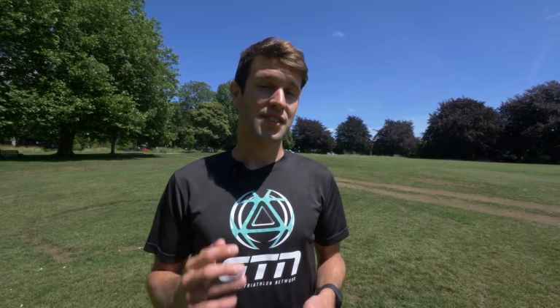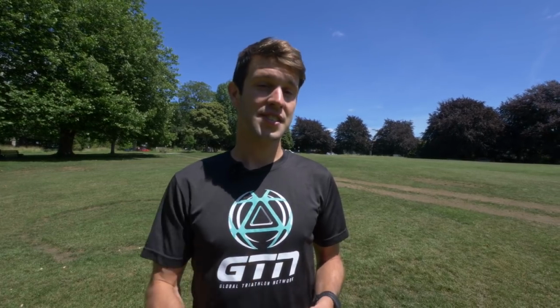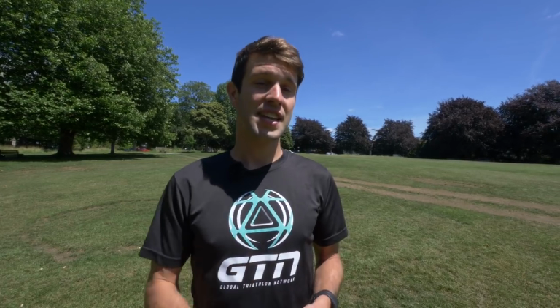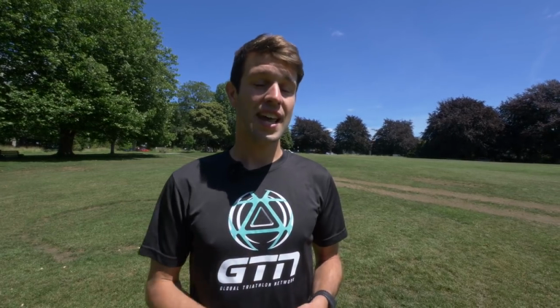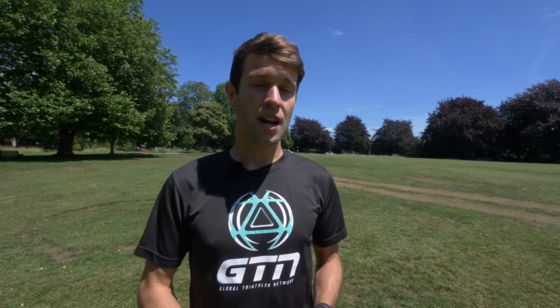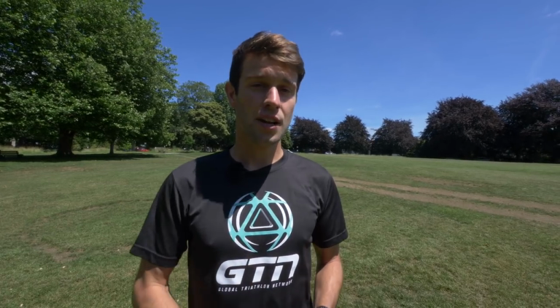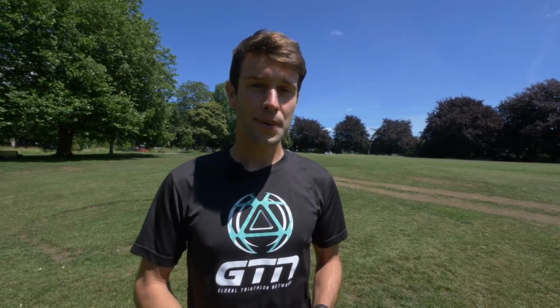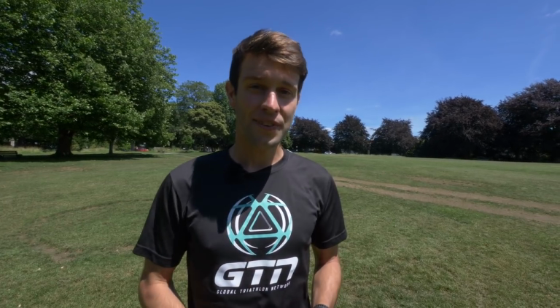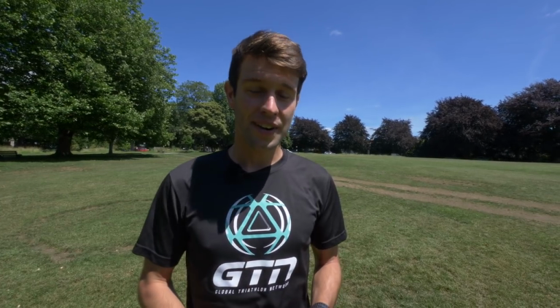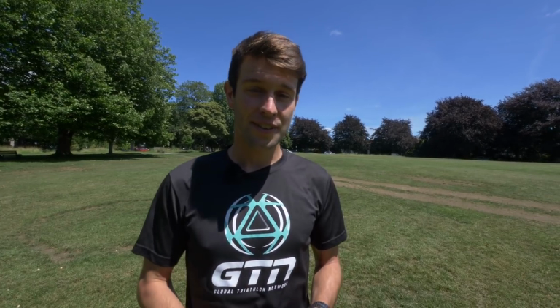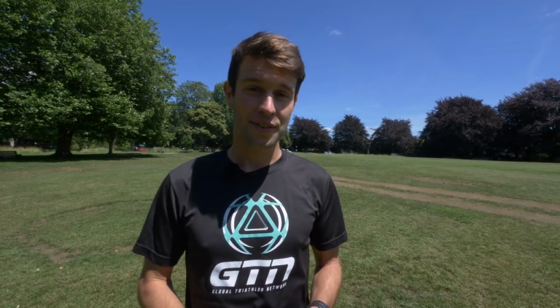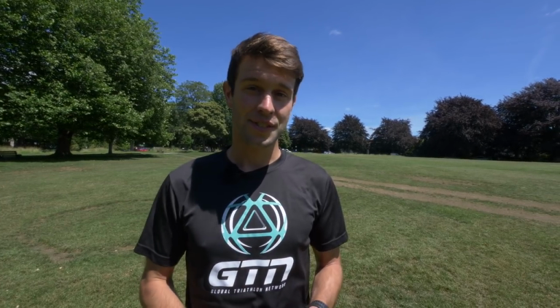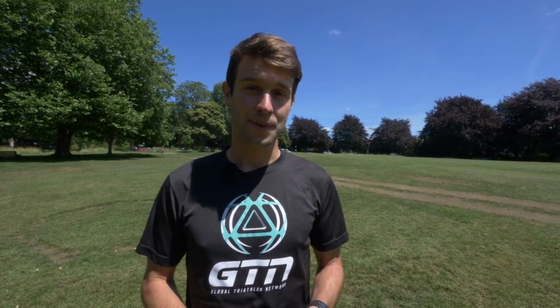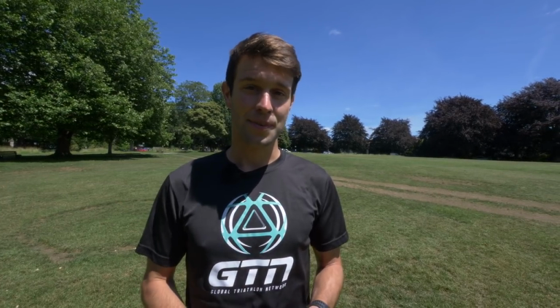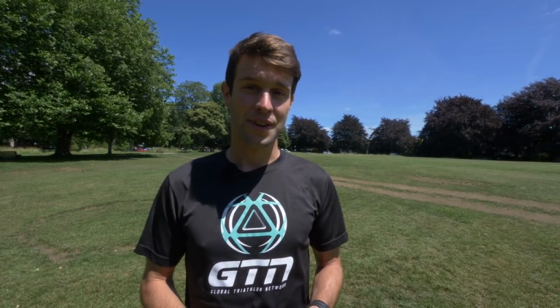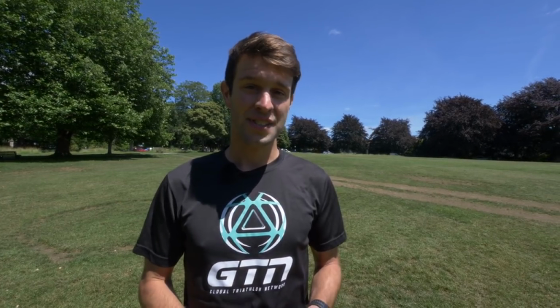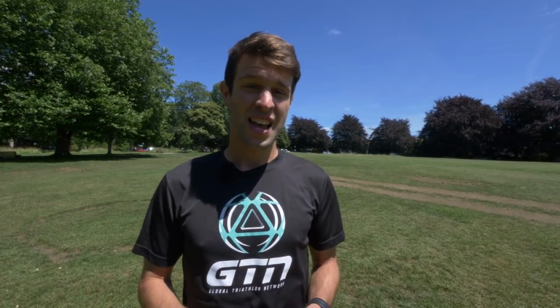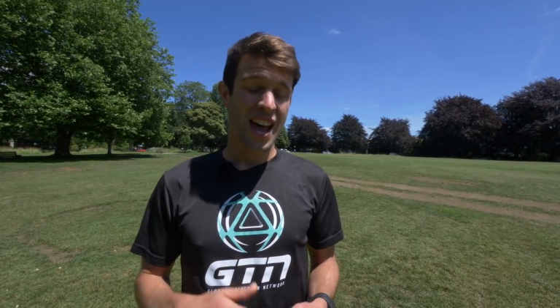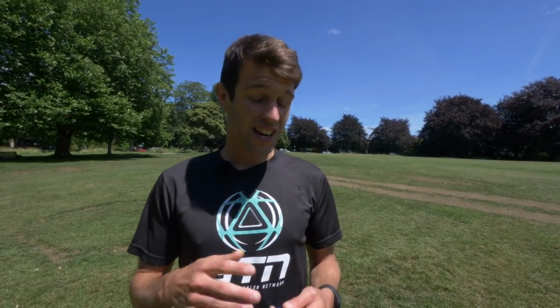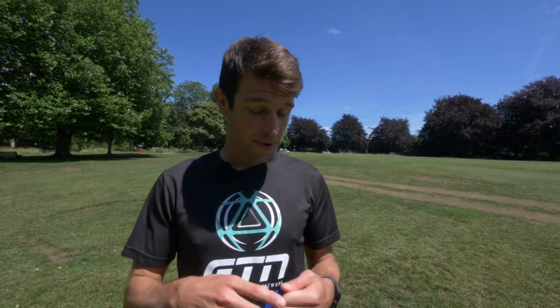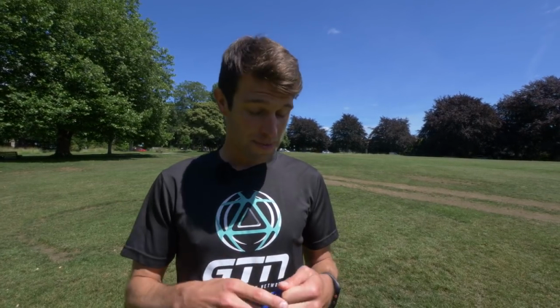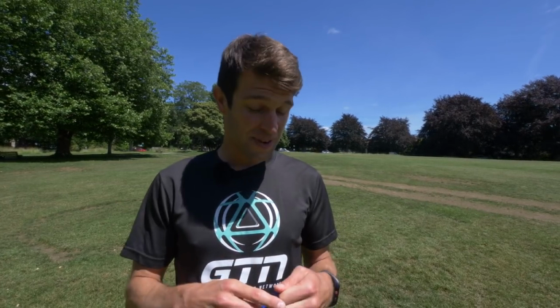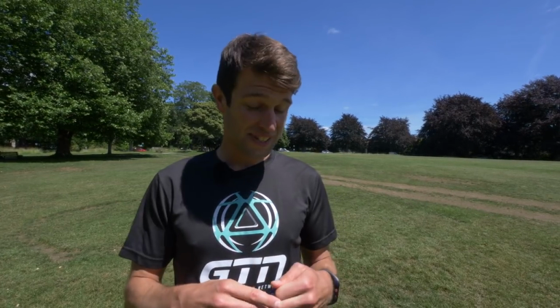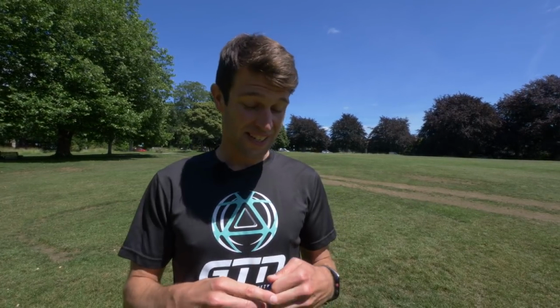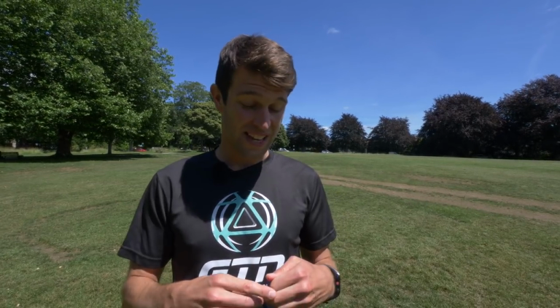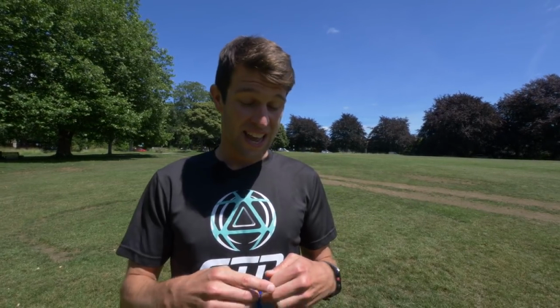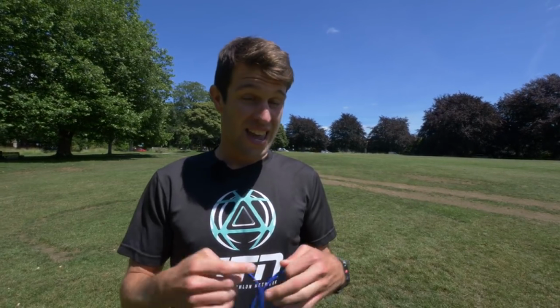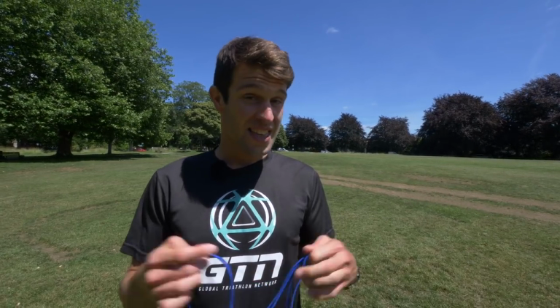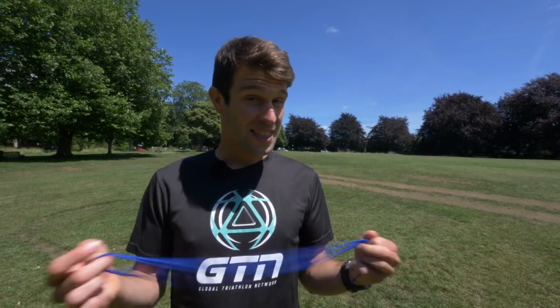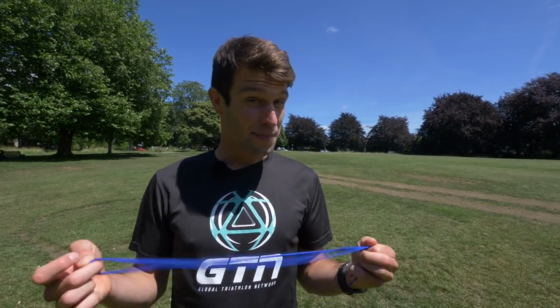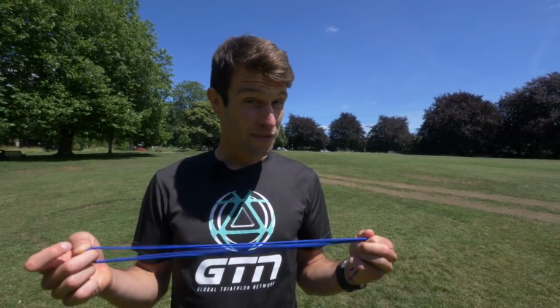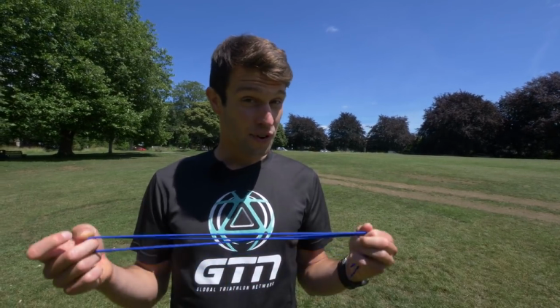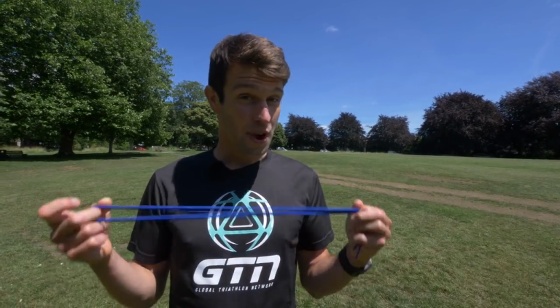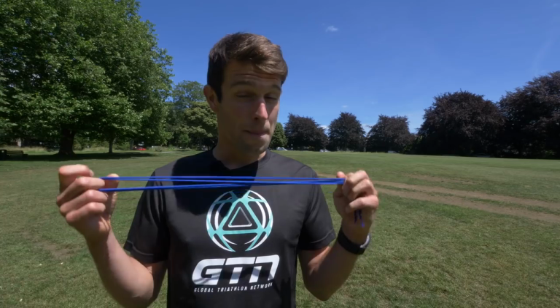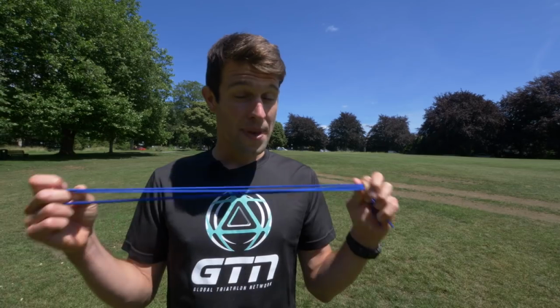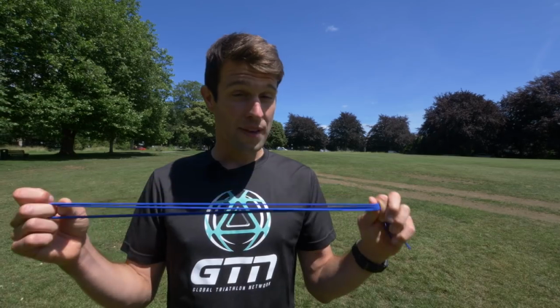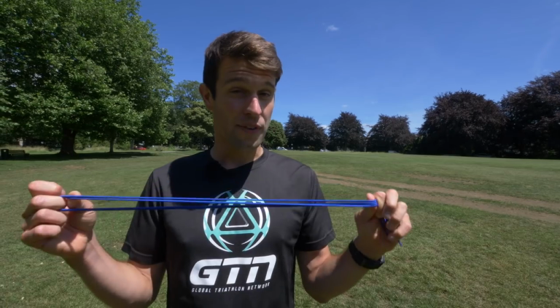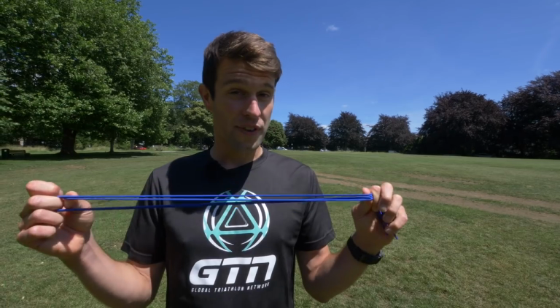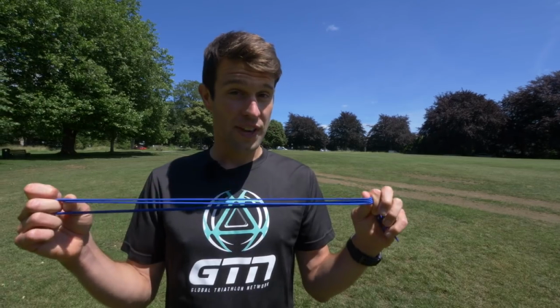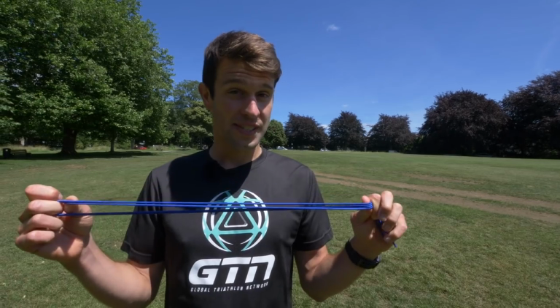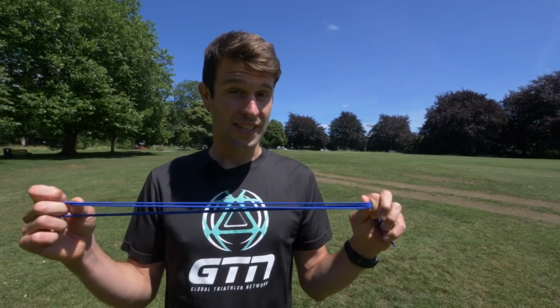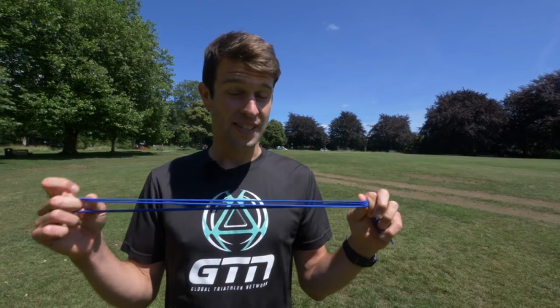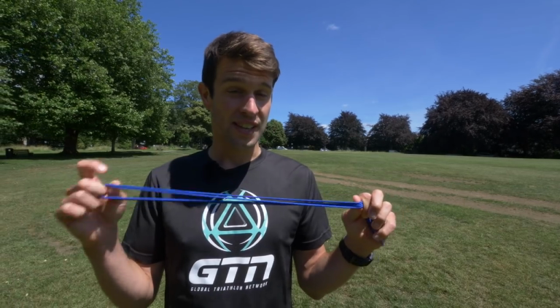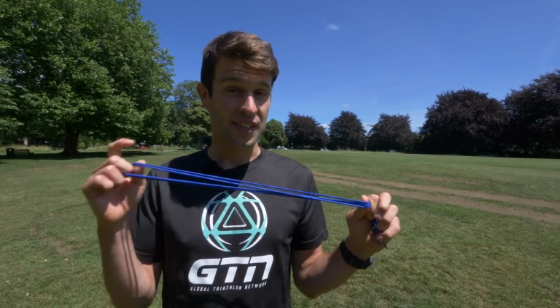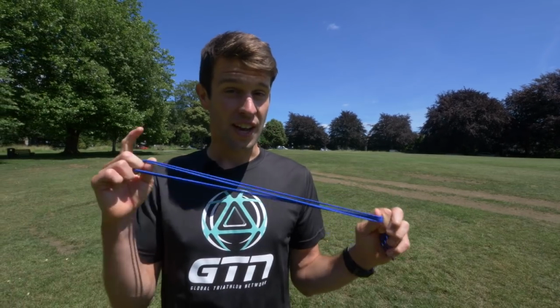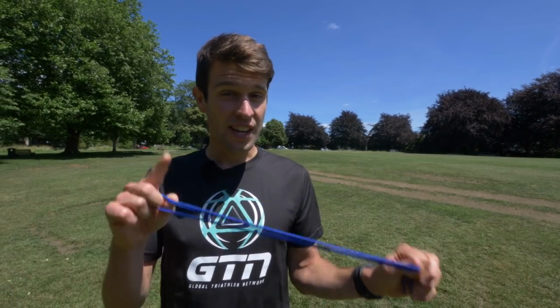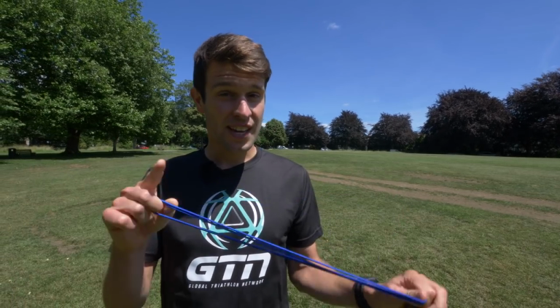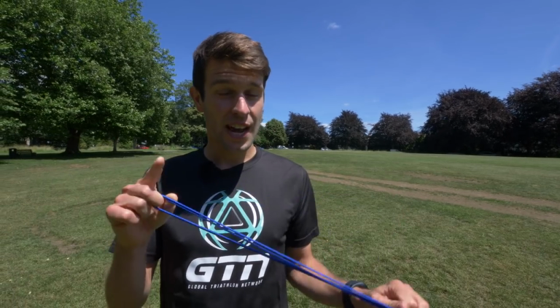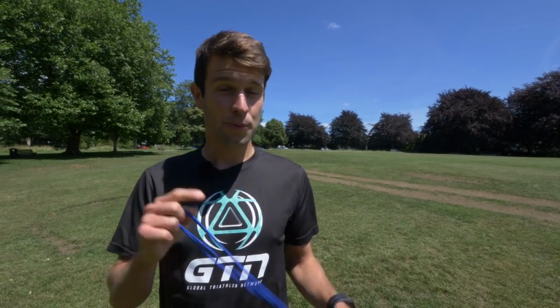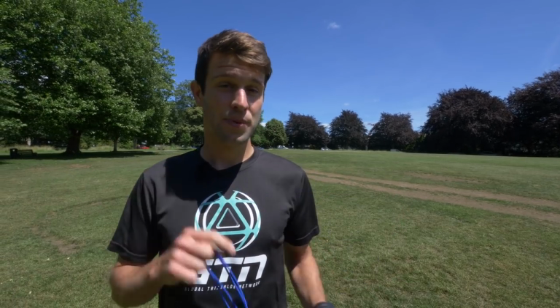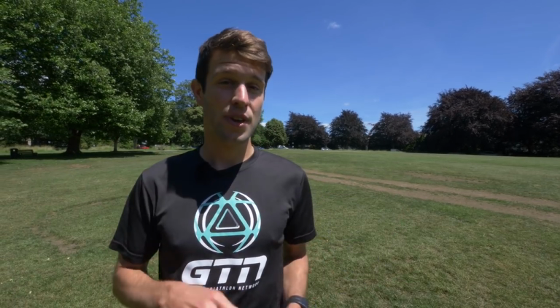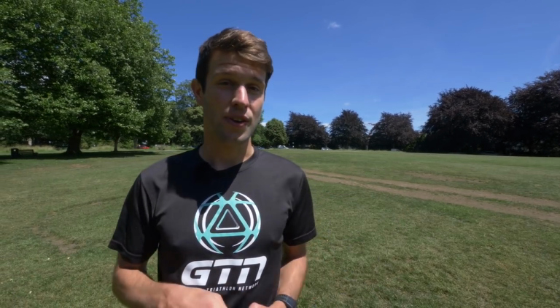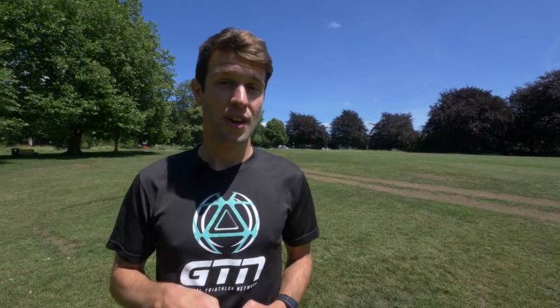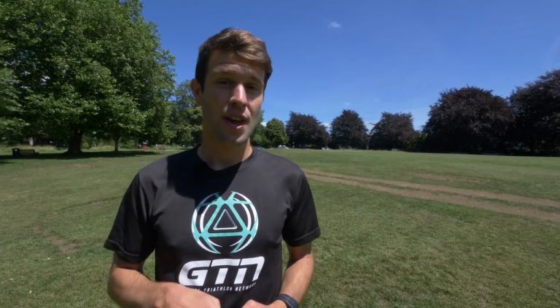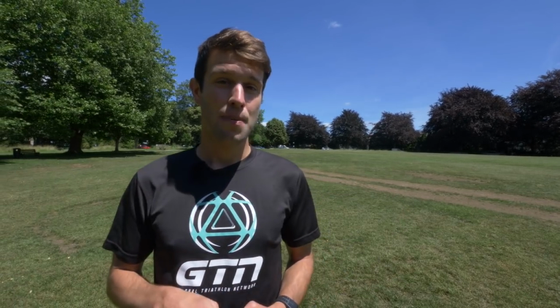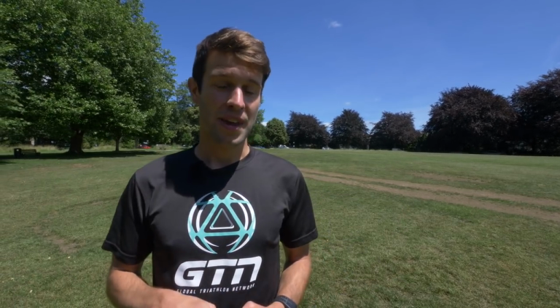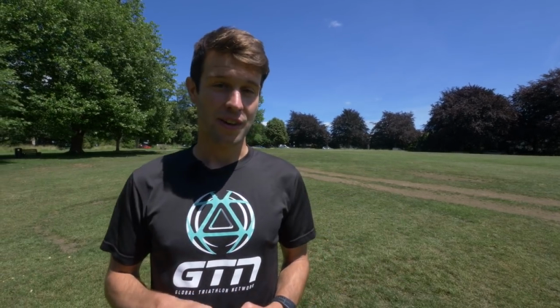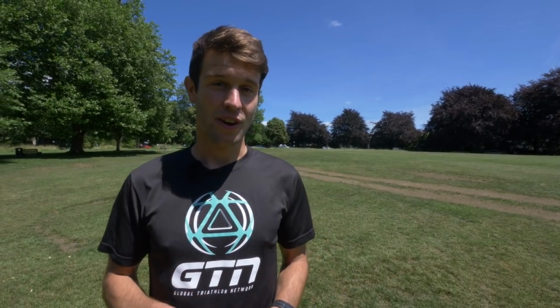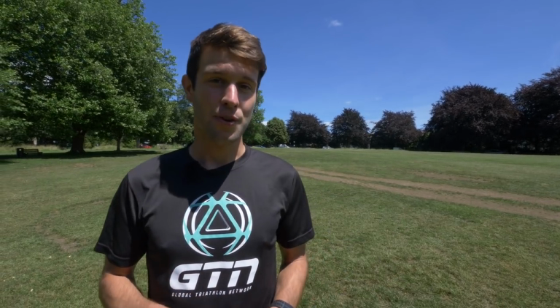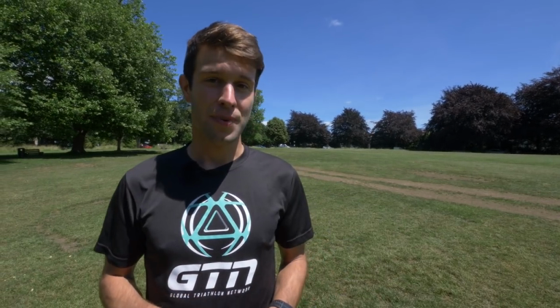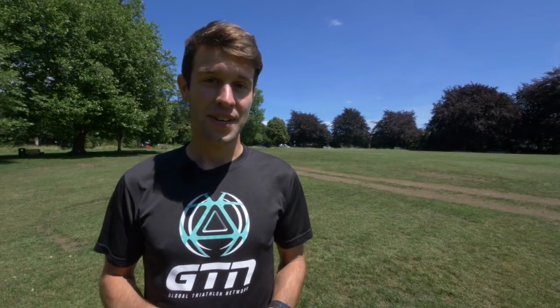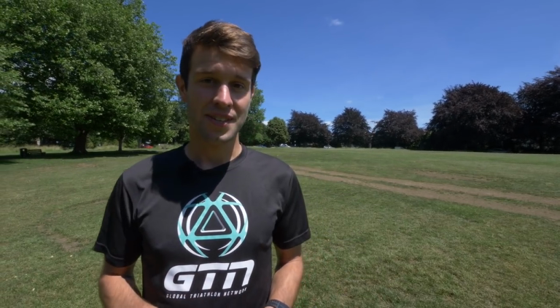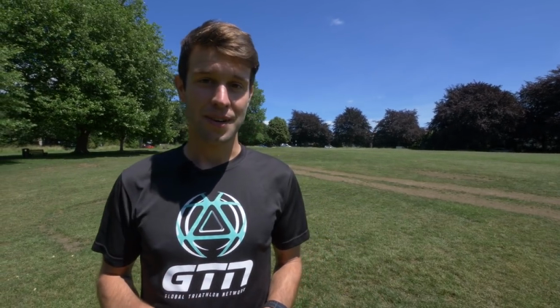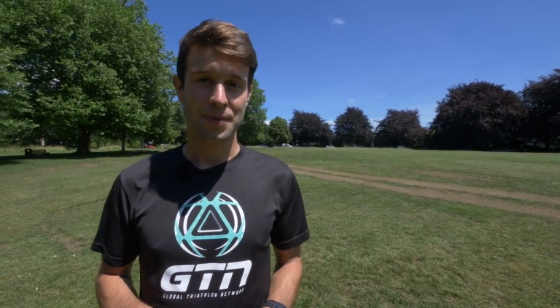Today I'm going to be putting them through a bit of a versus so that I can help you make your own mind up.